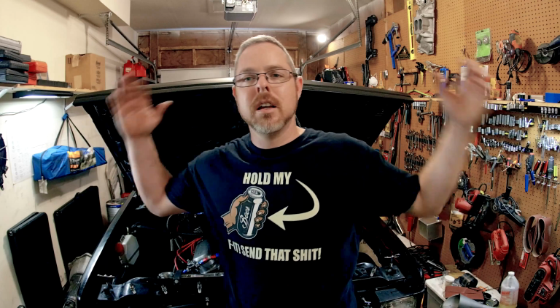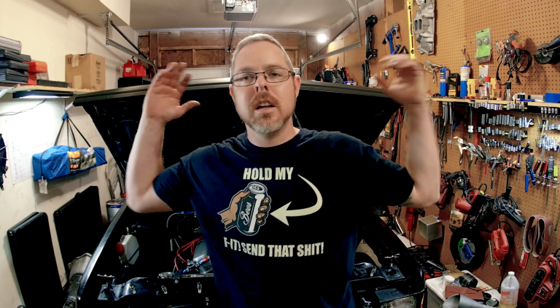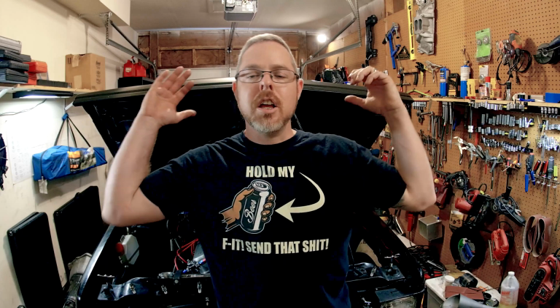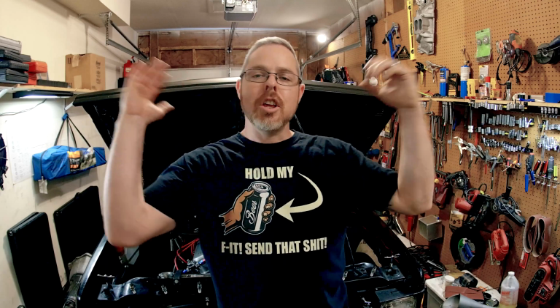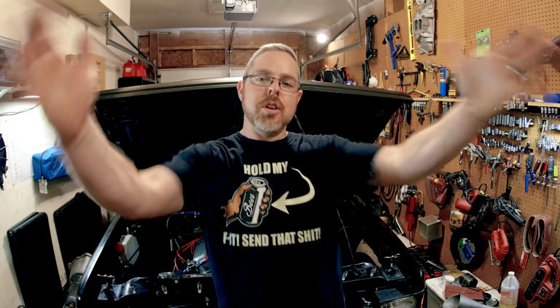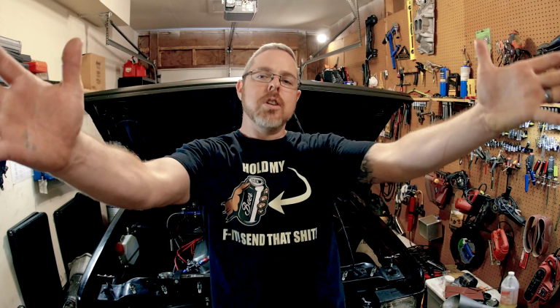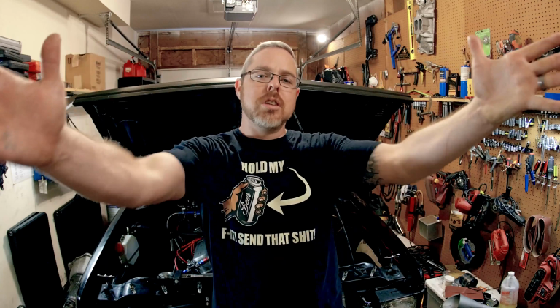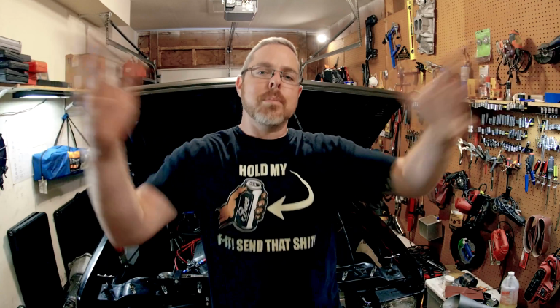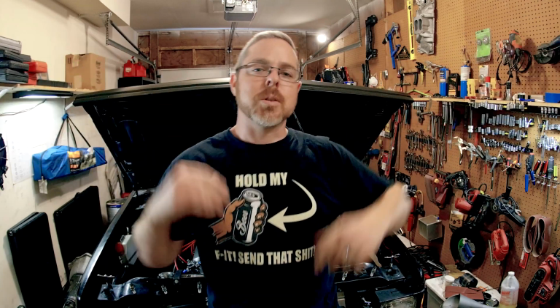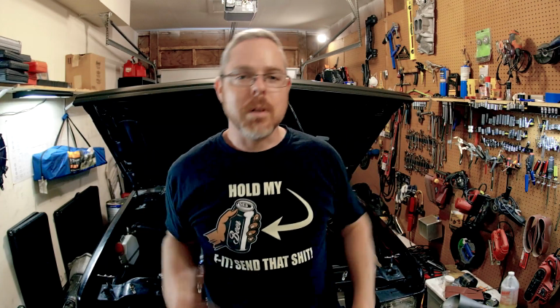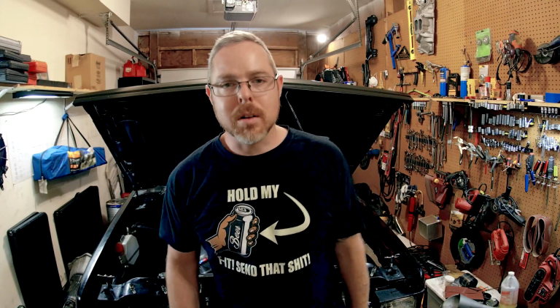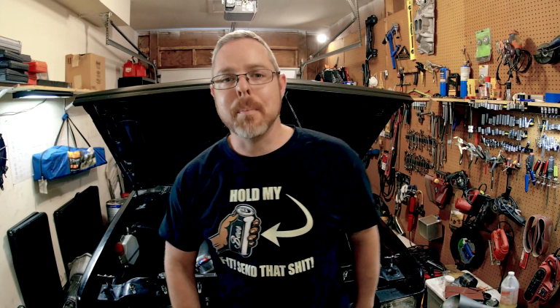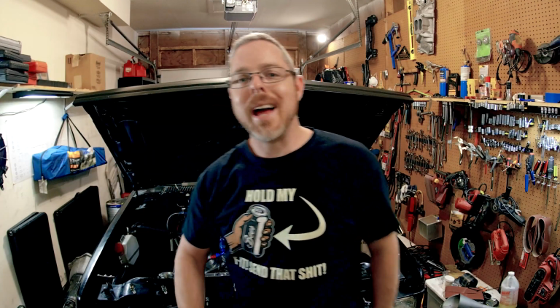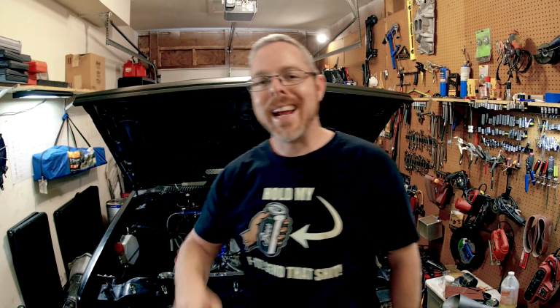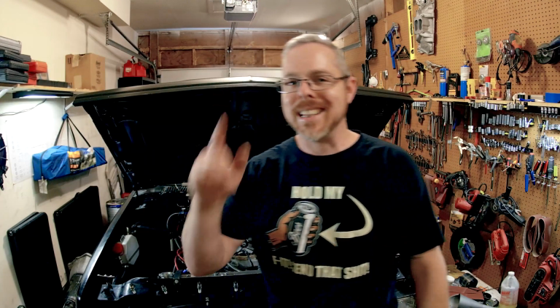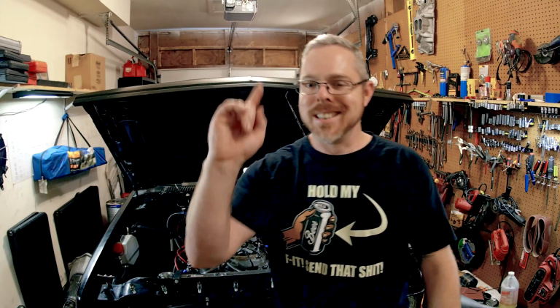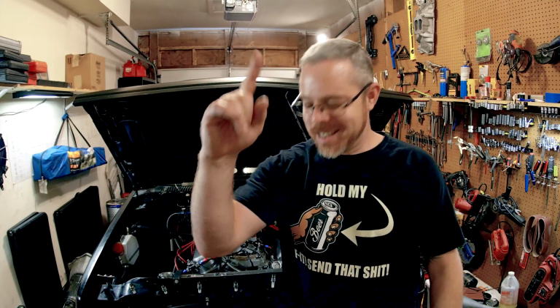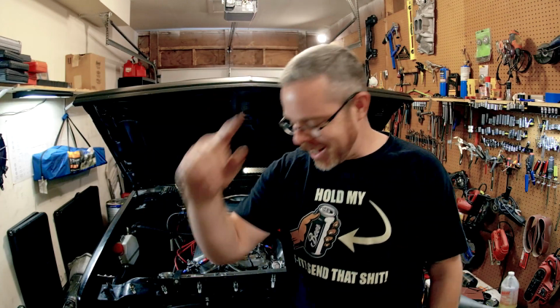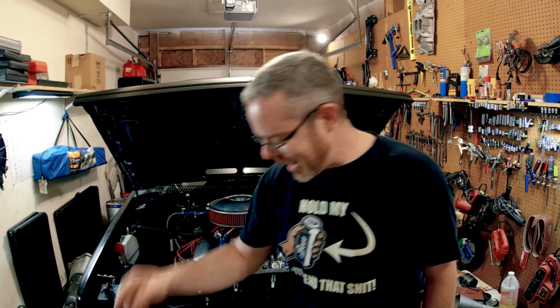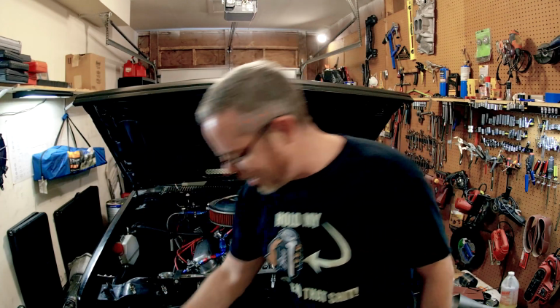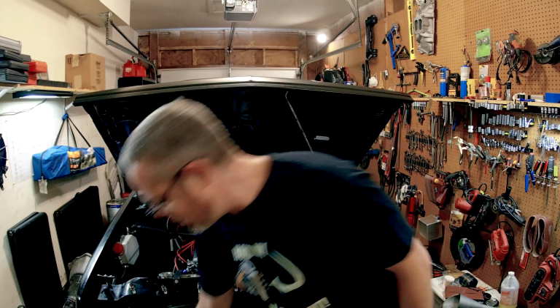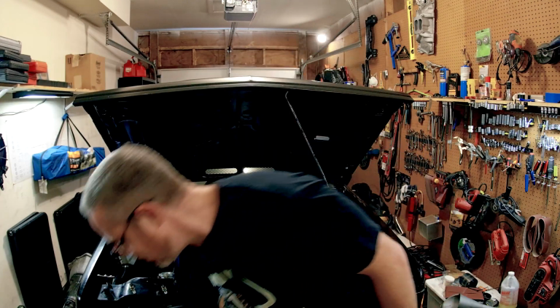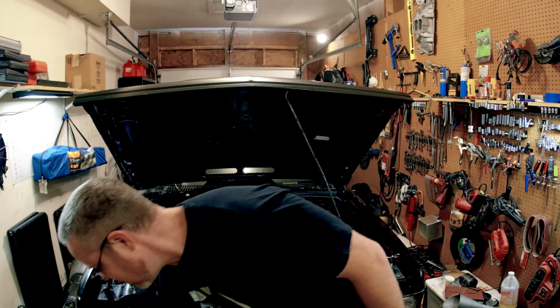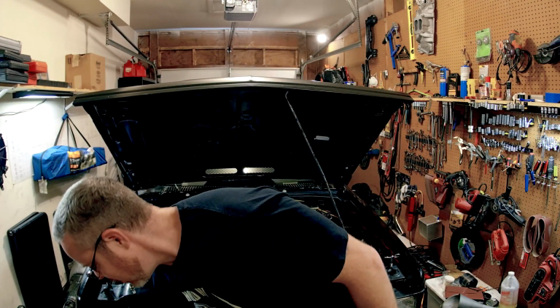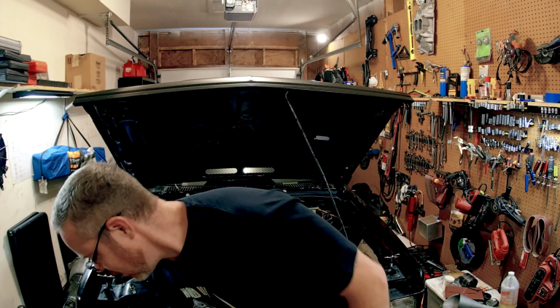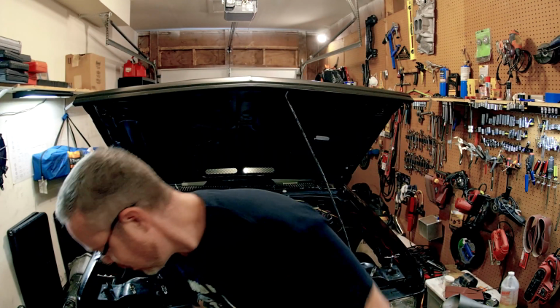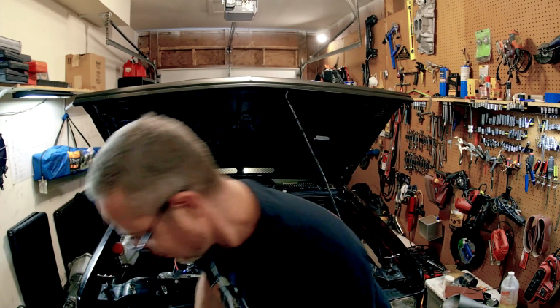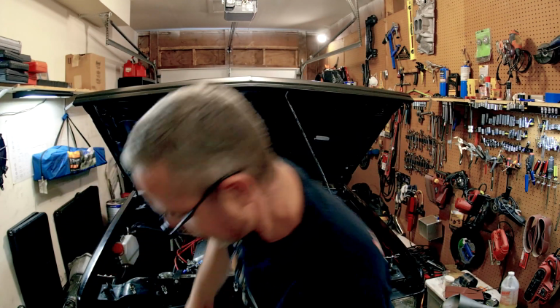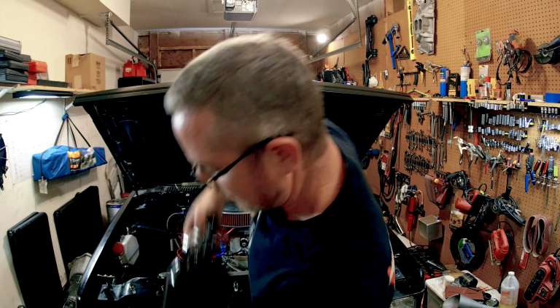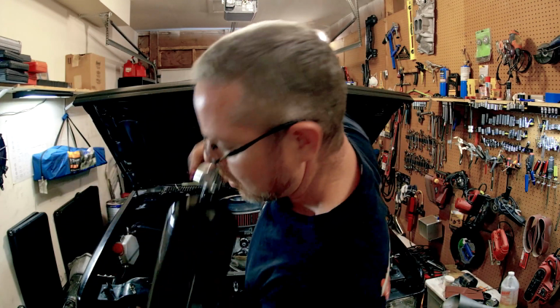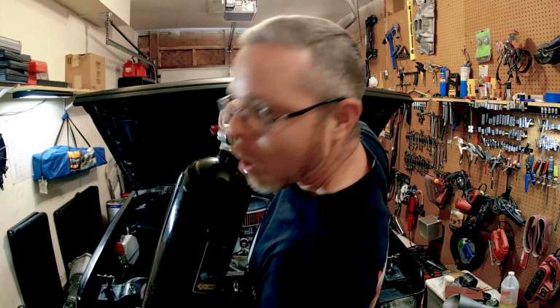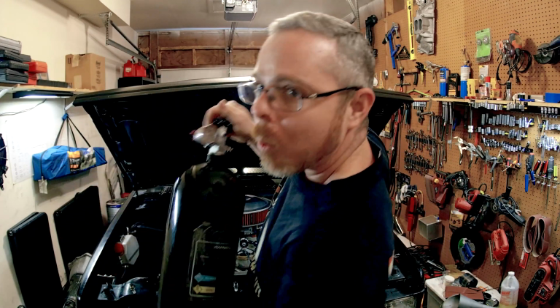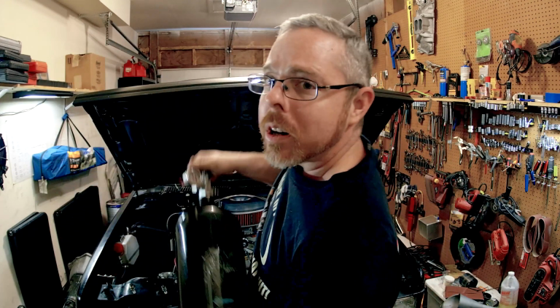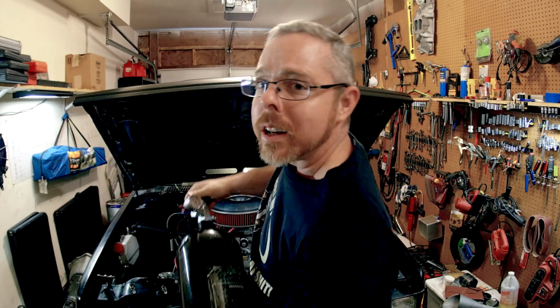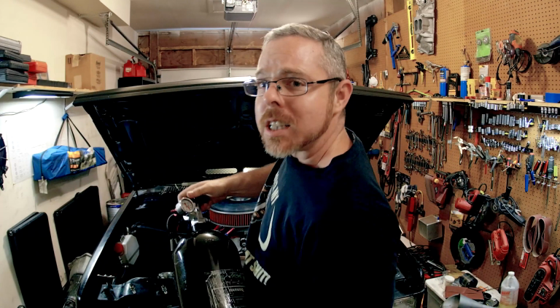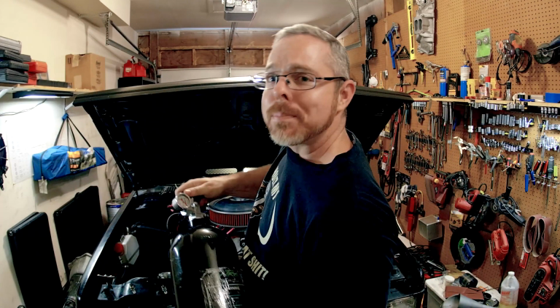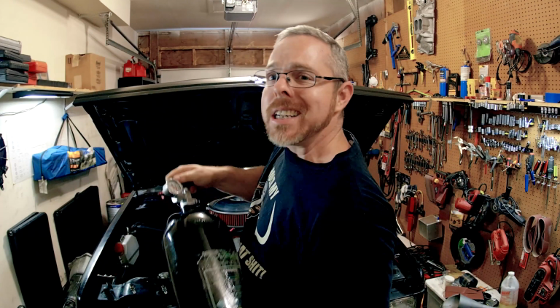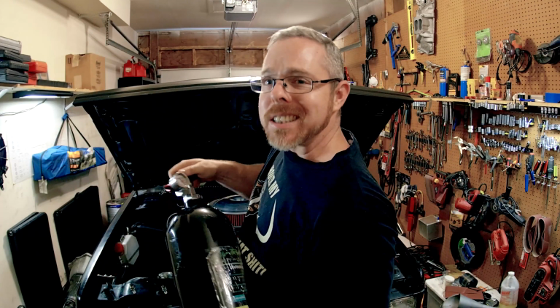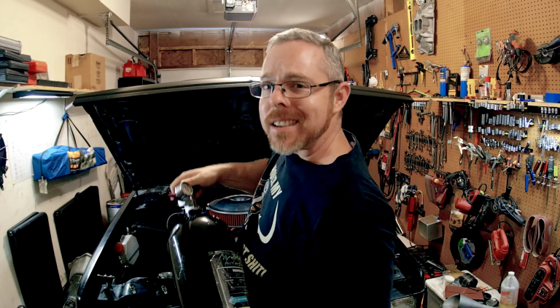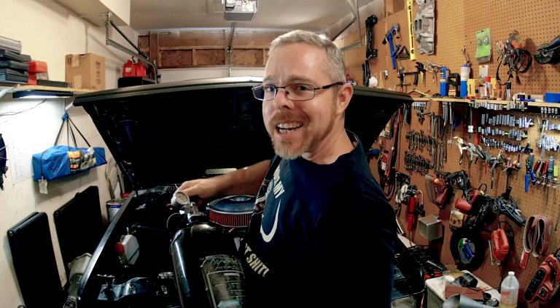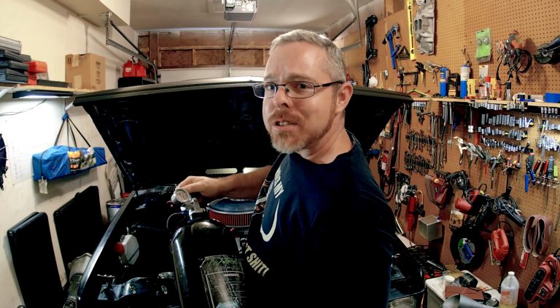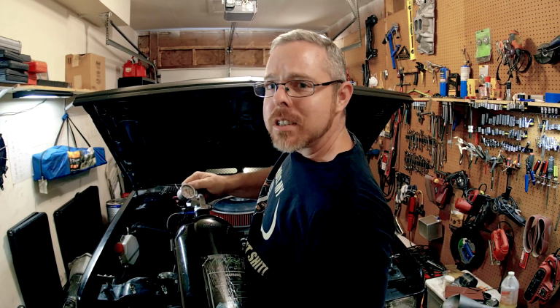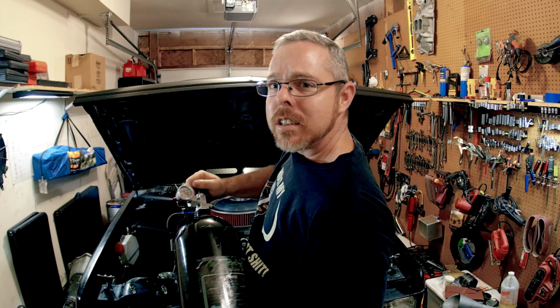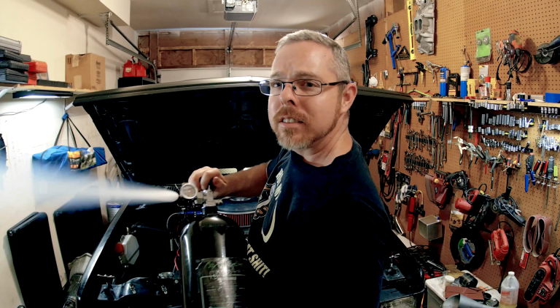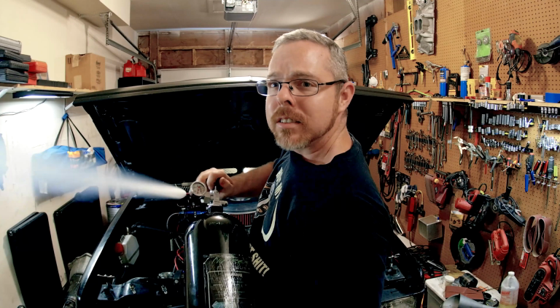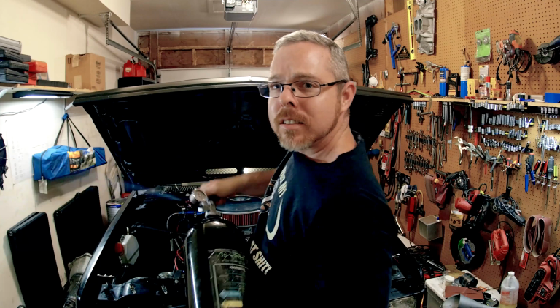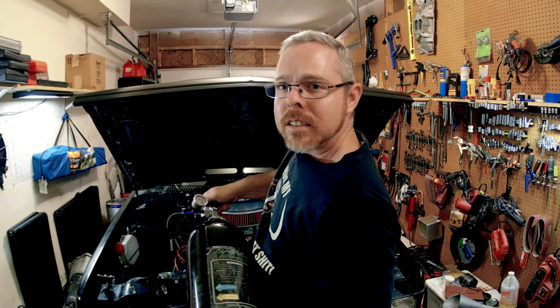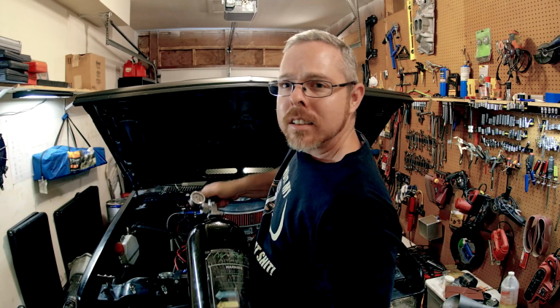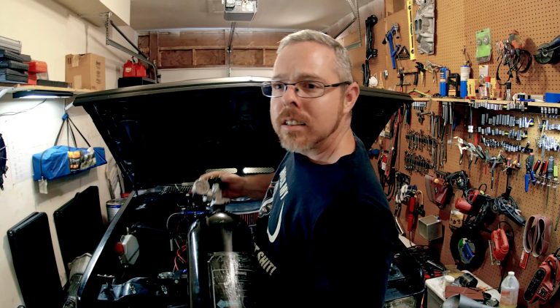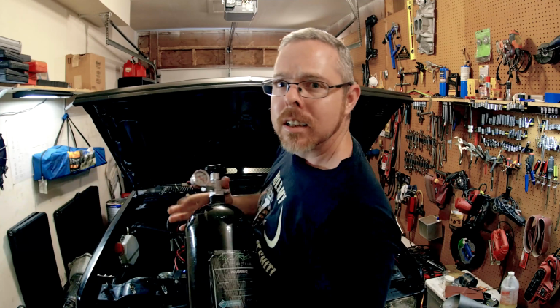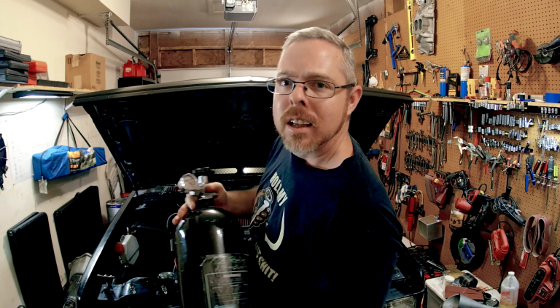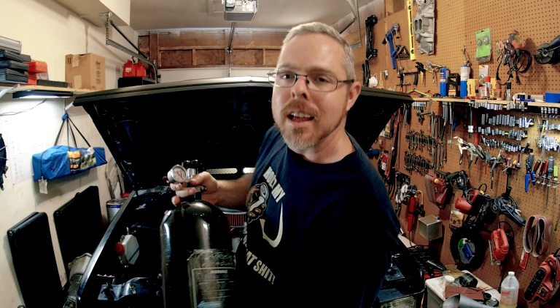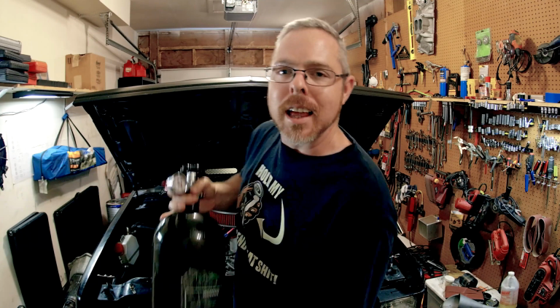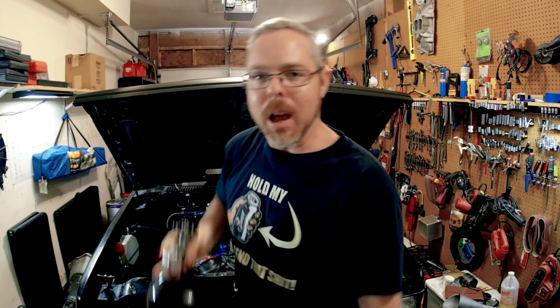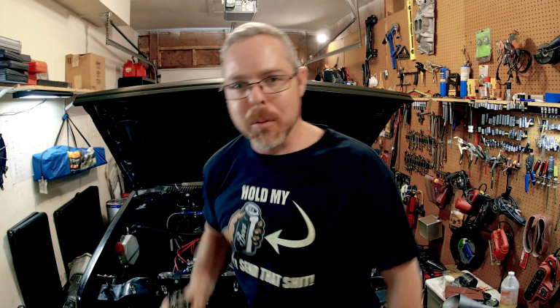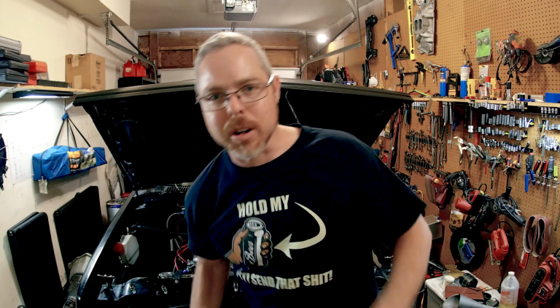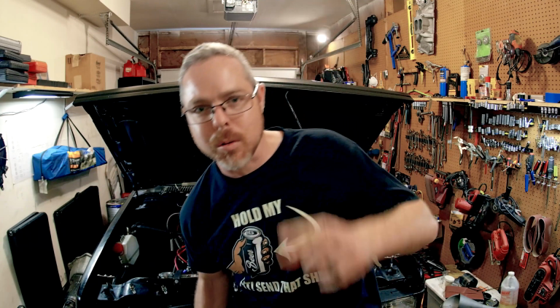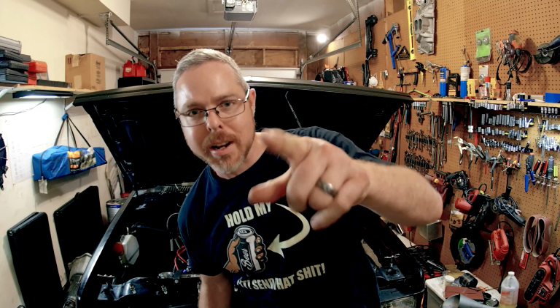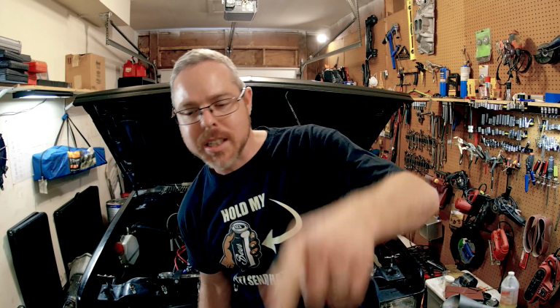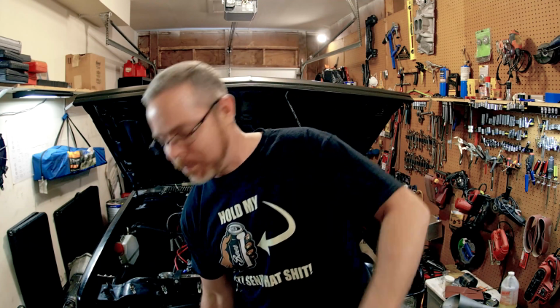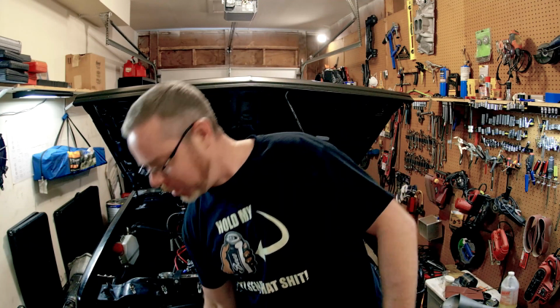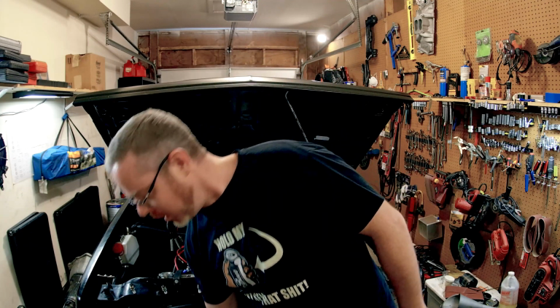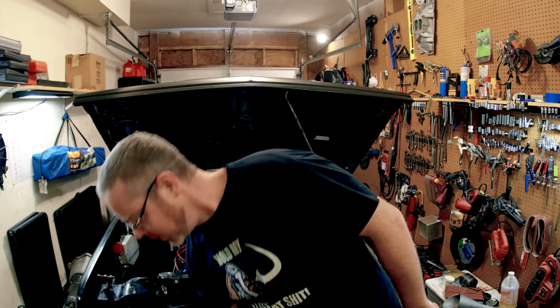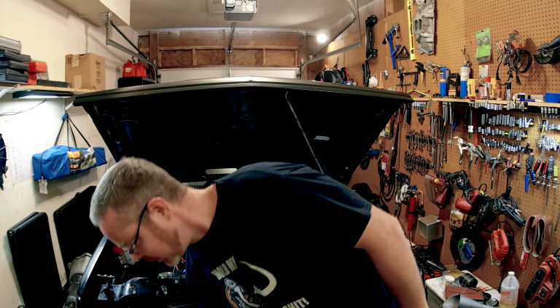Welcome back YouTubers. Today we're going to spray some nitrous and we're going to read some plugs.